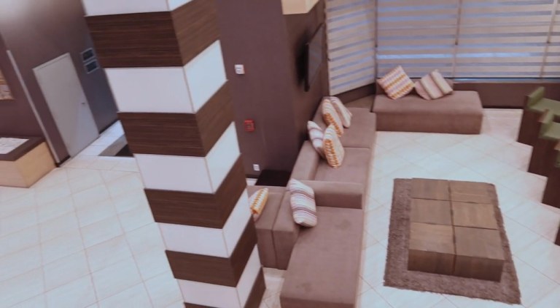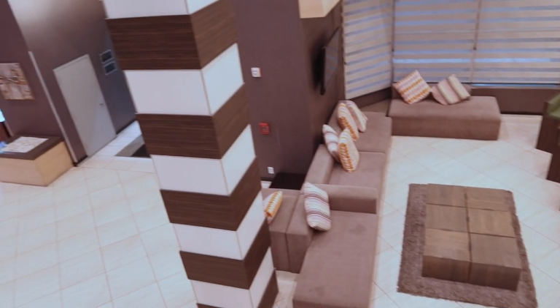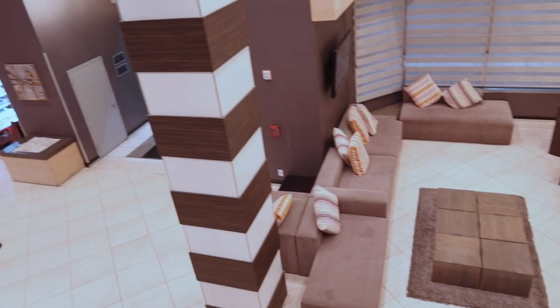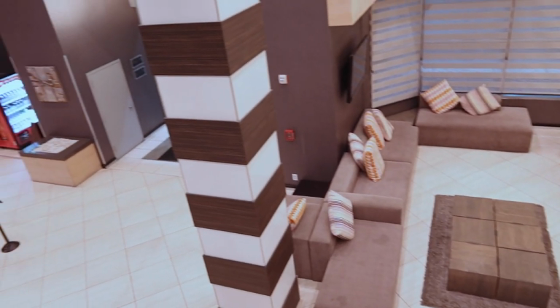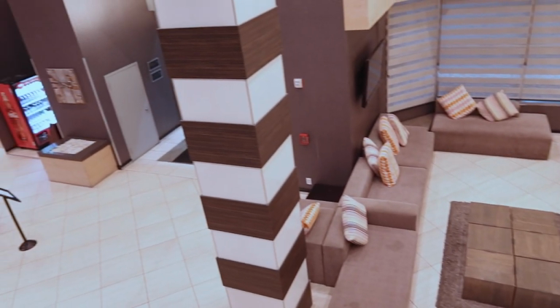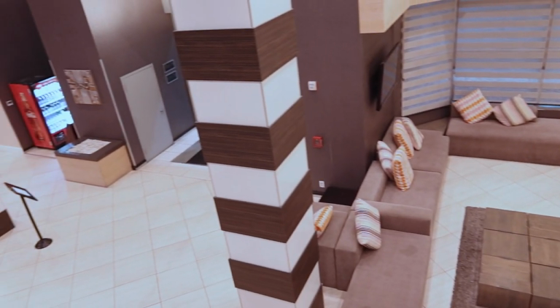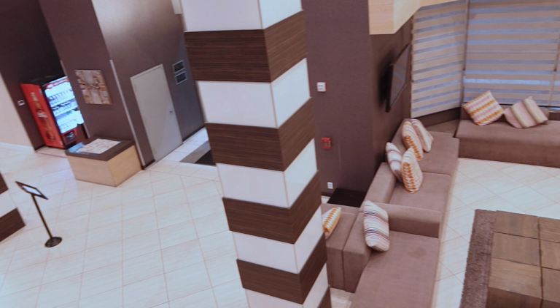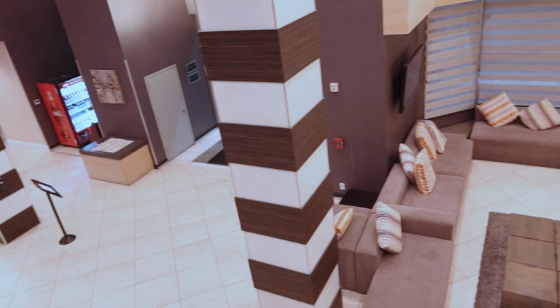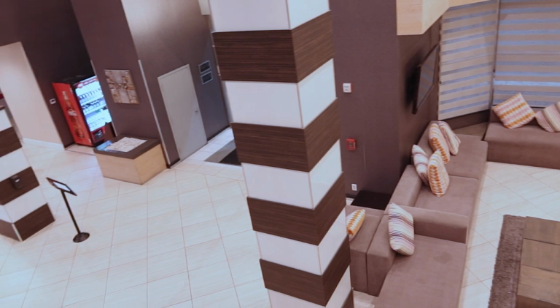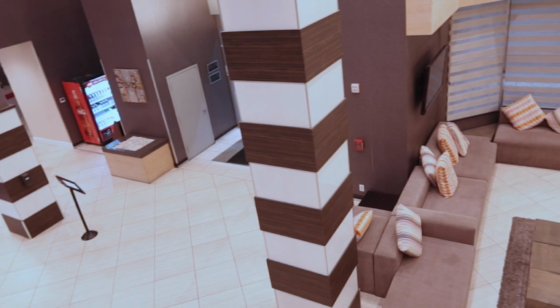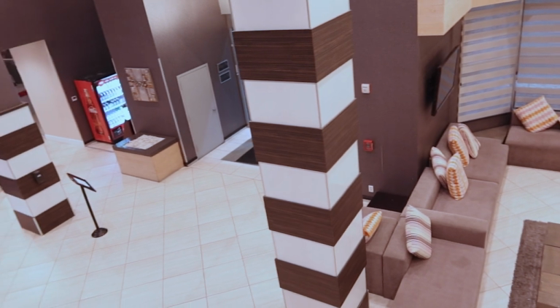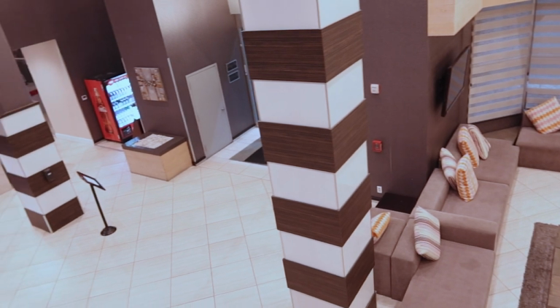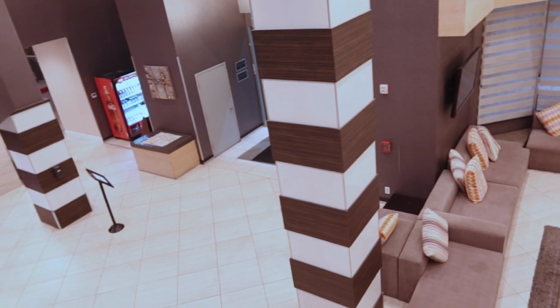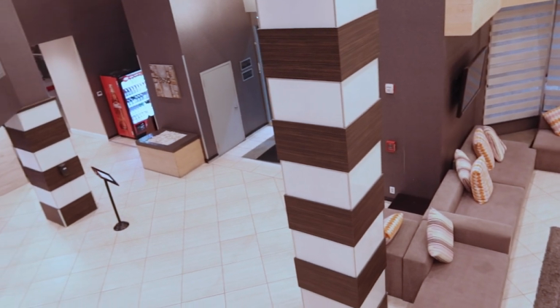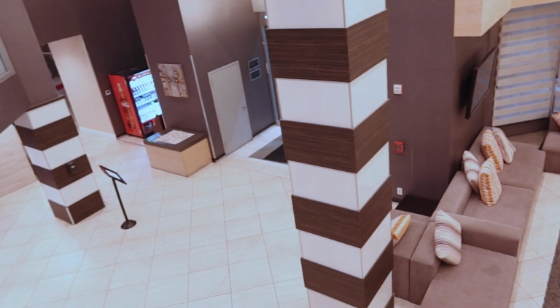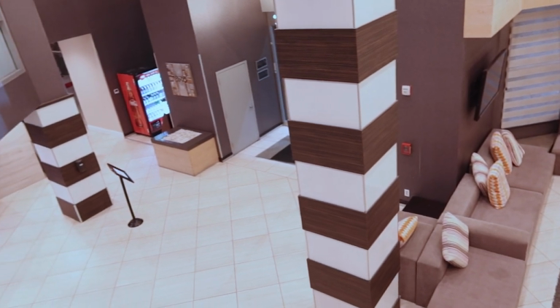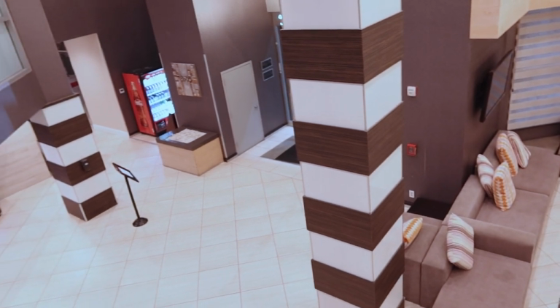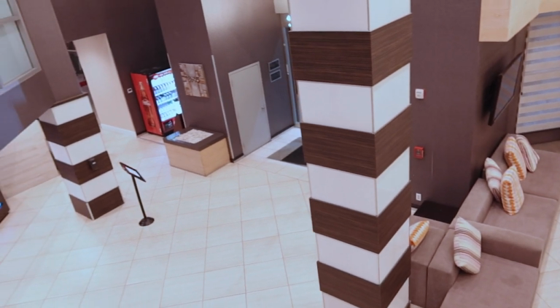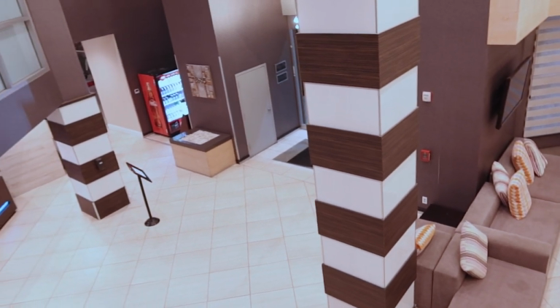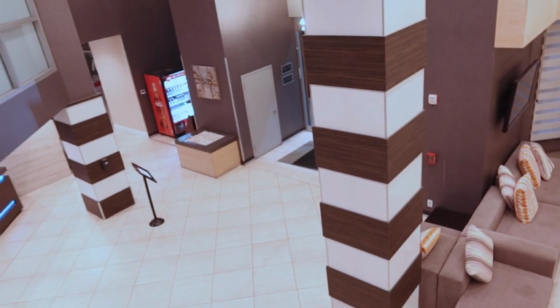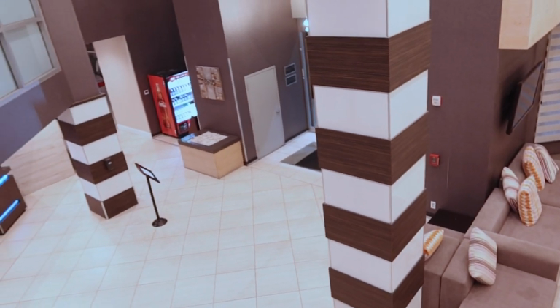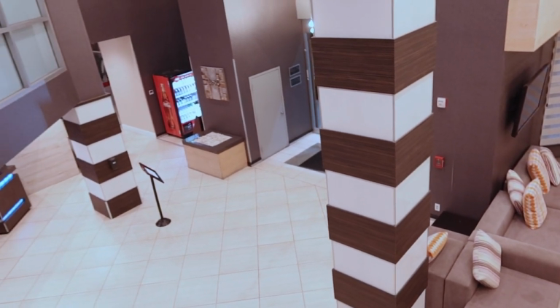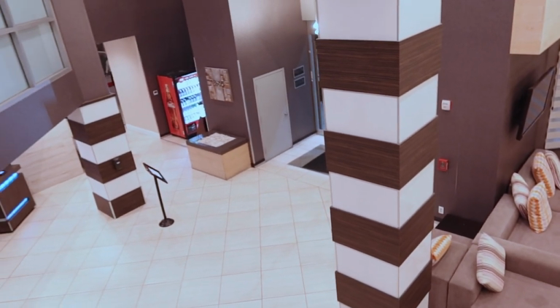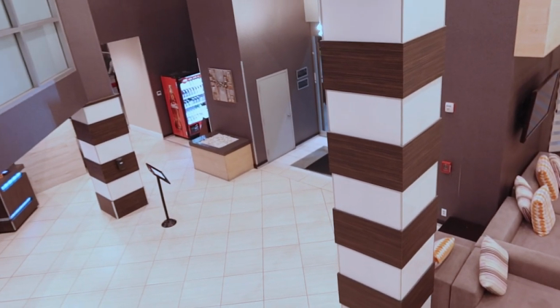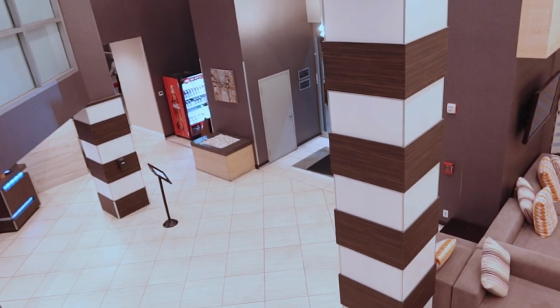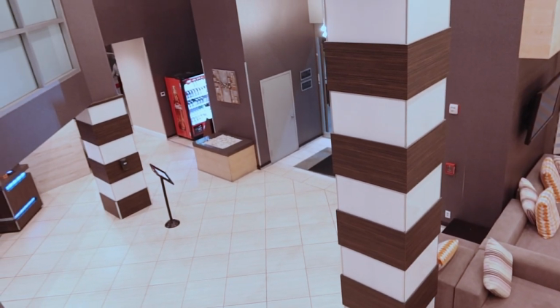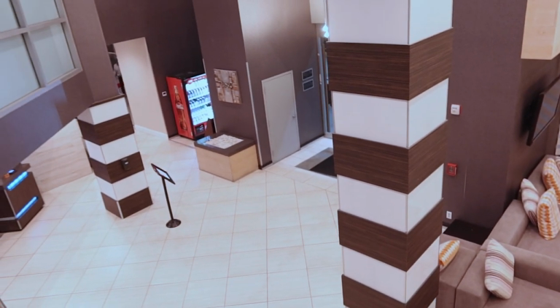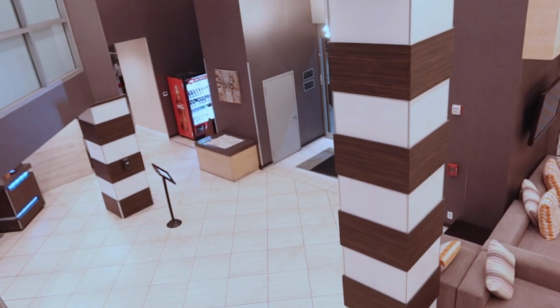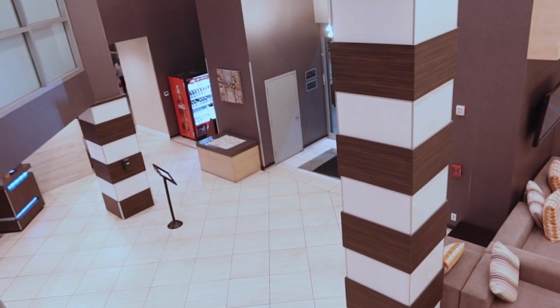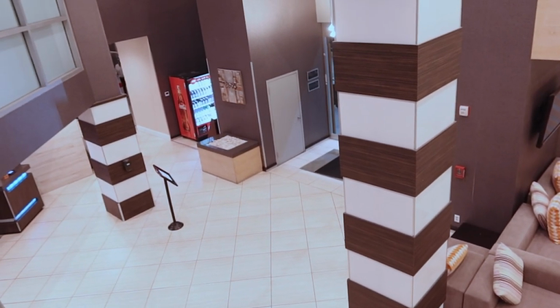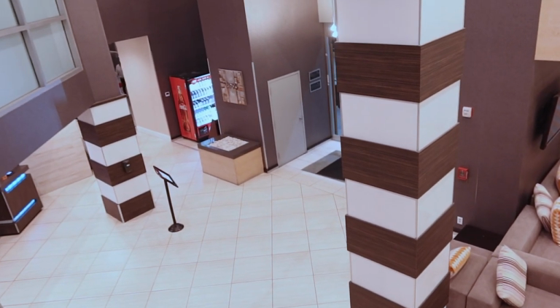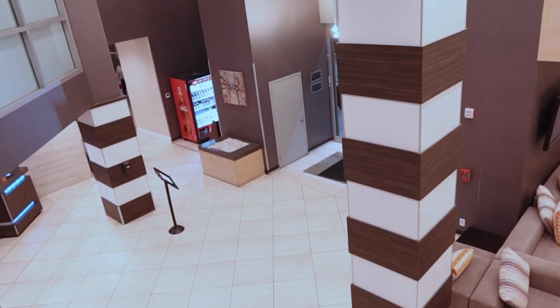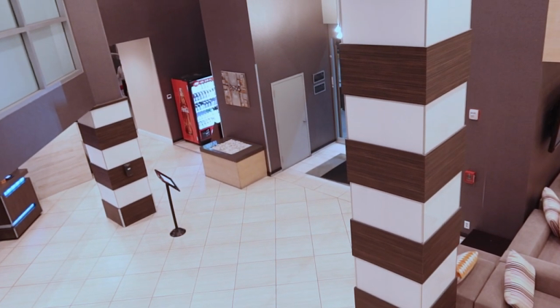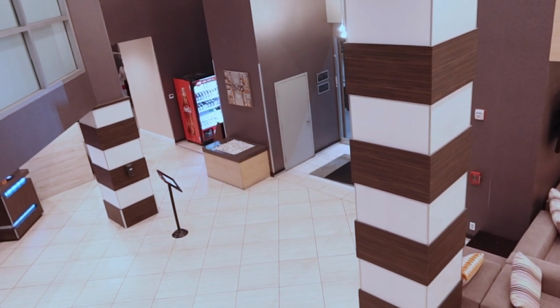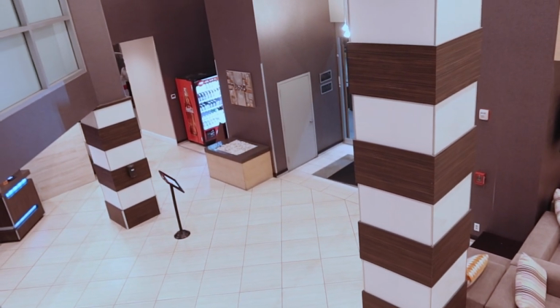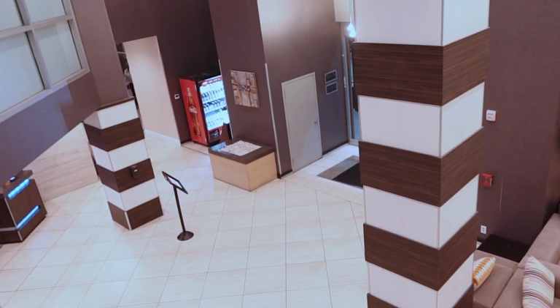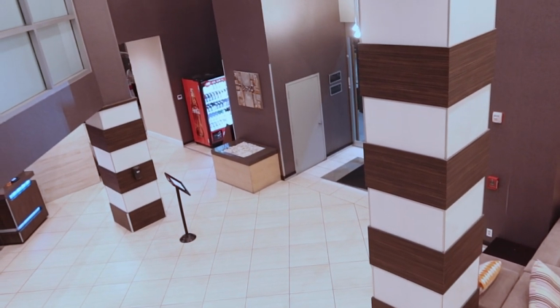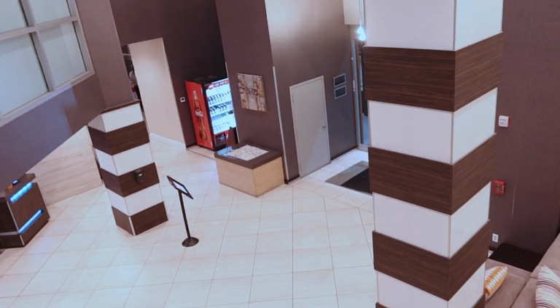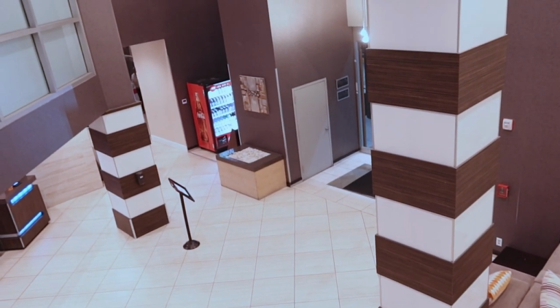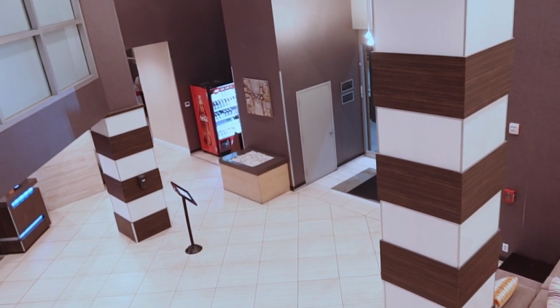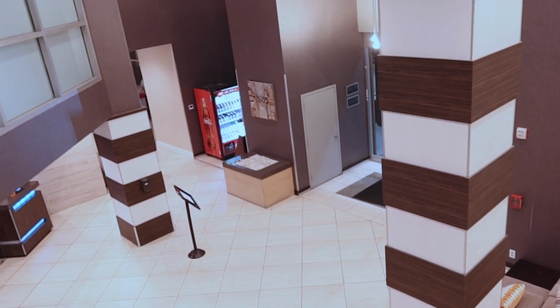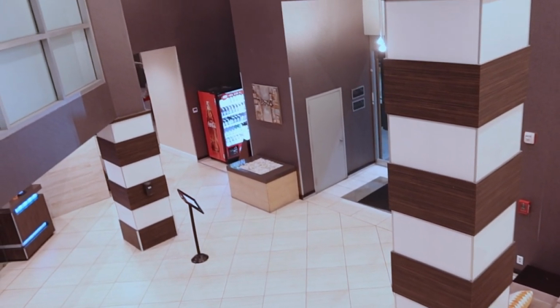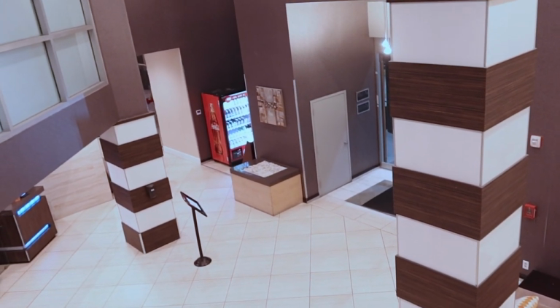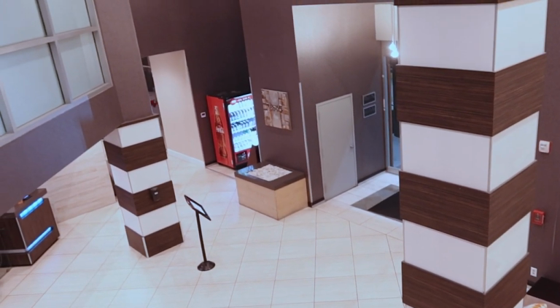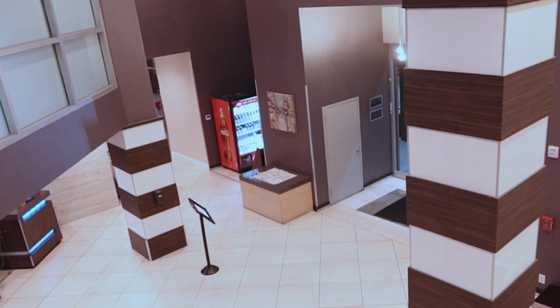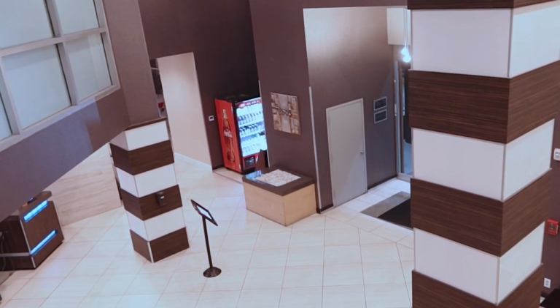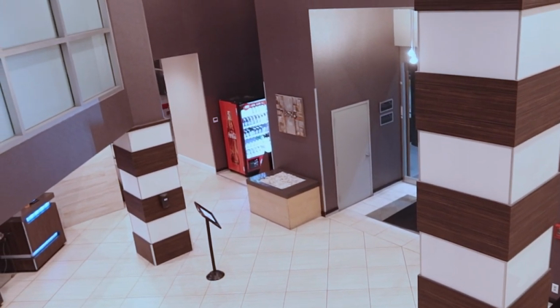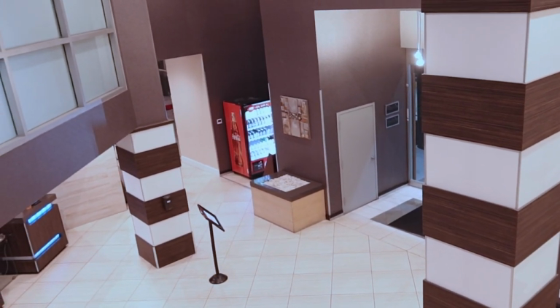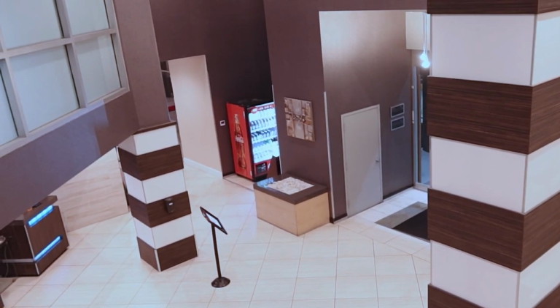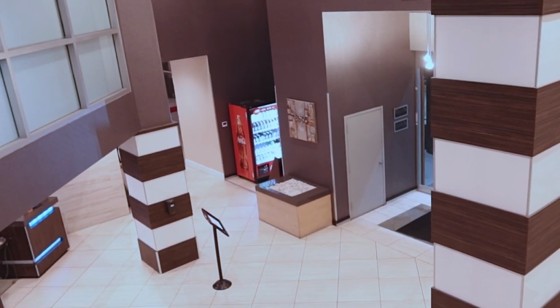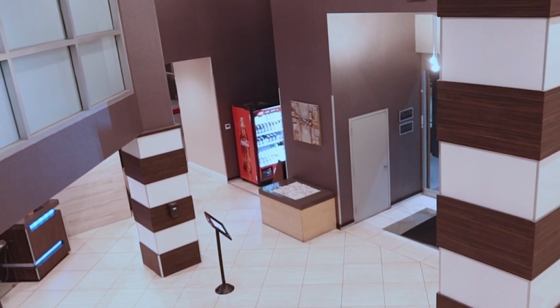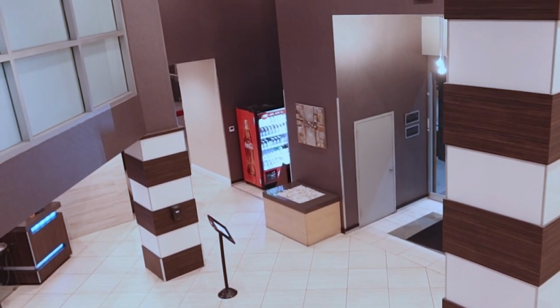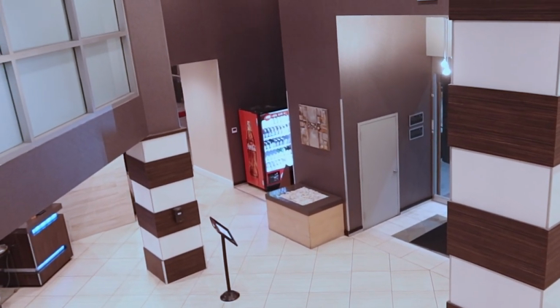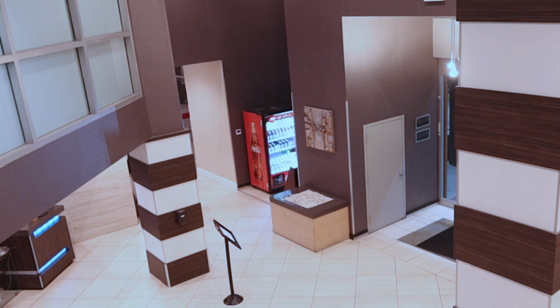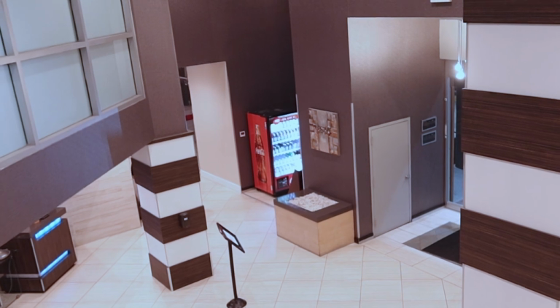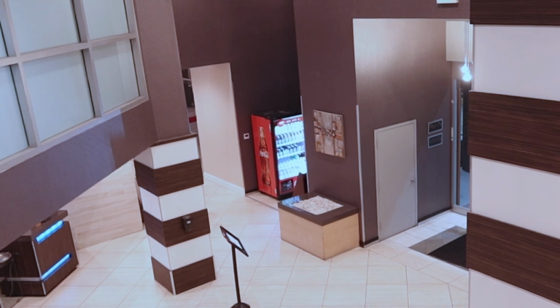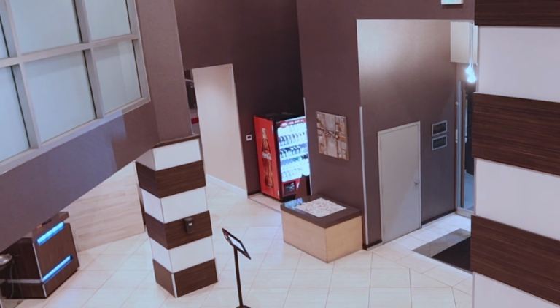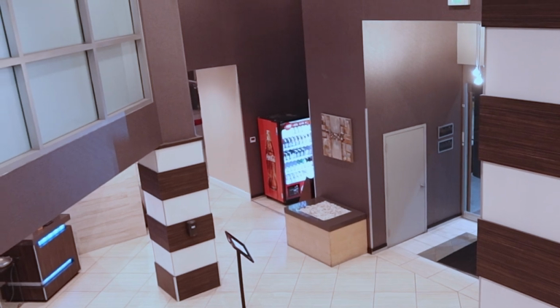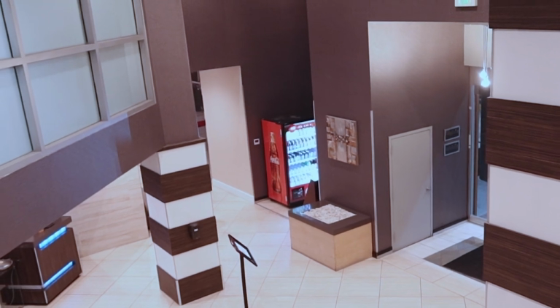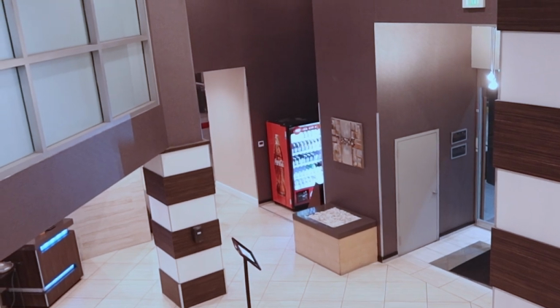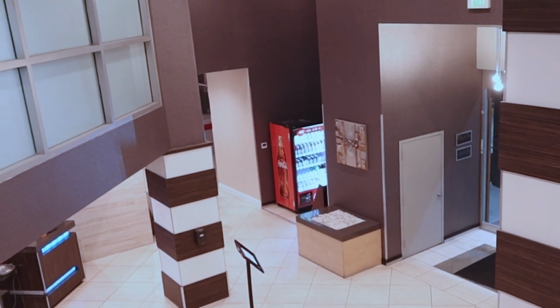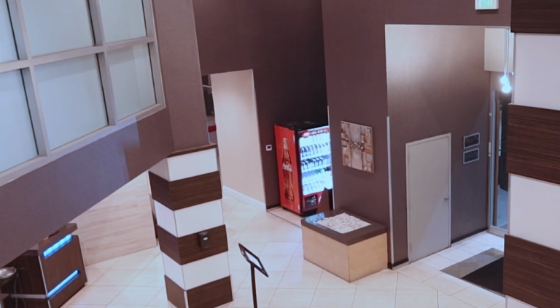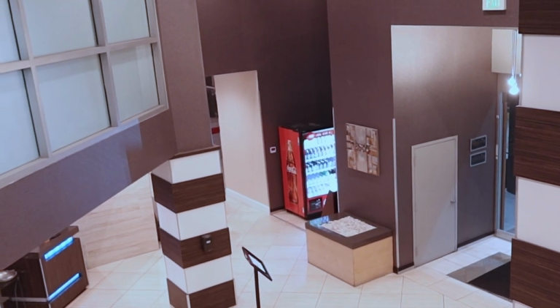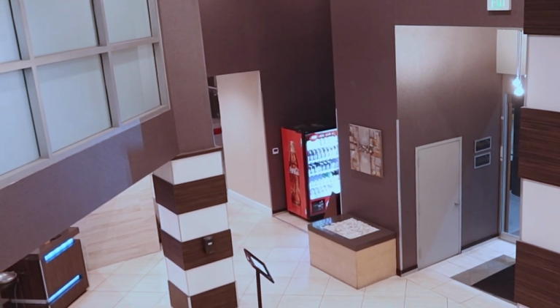As you come in the hotel door, they do have a Coke machine over there. It has water, Coca-Cola, and other soft drinks.